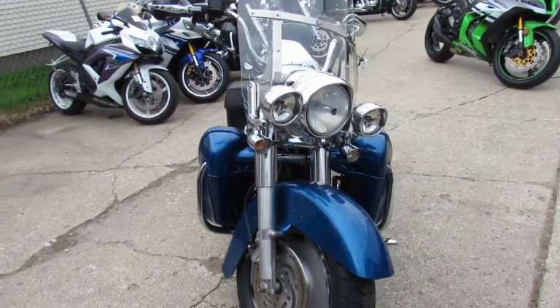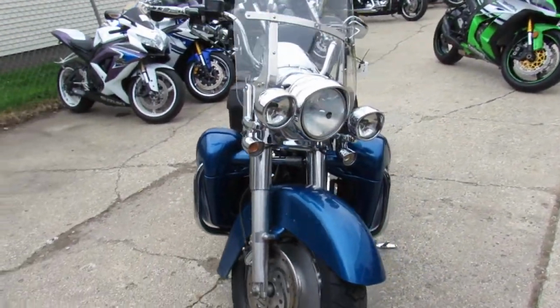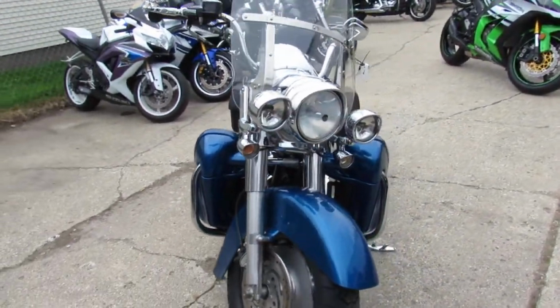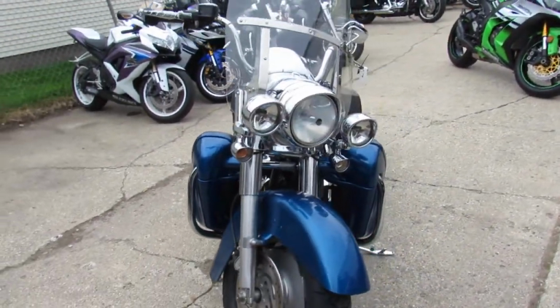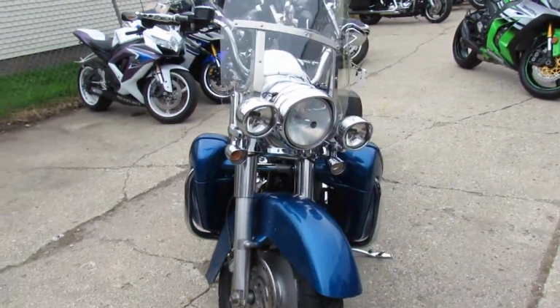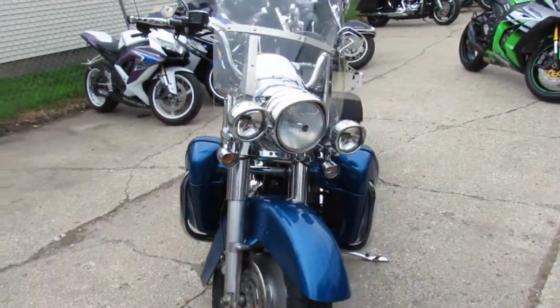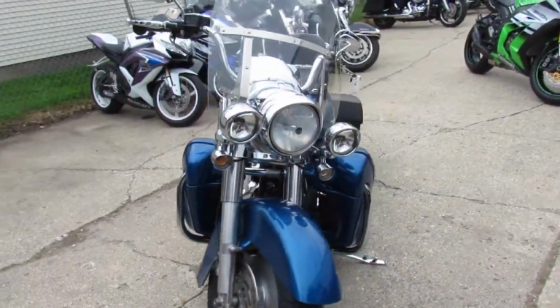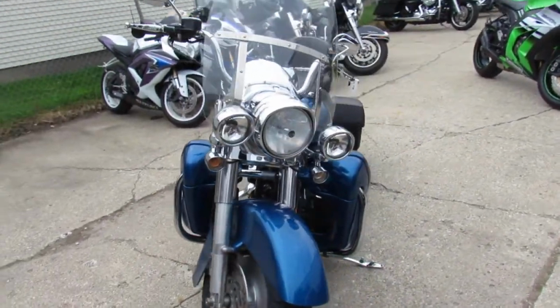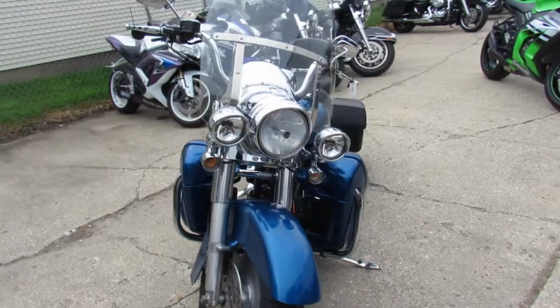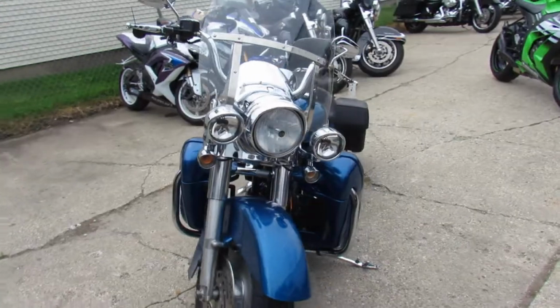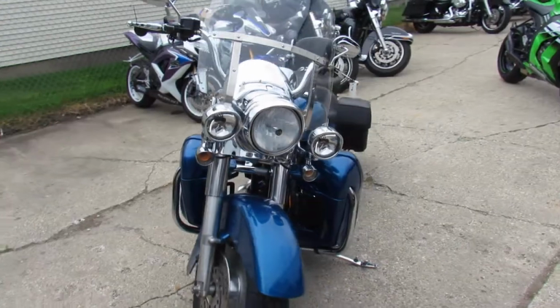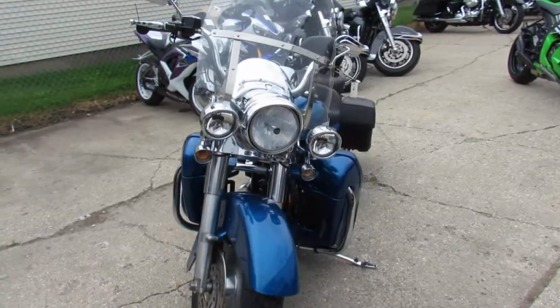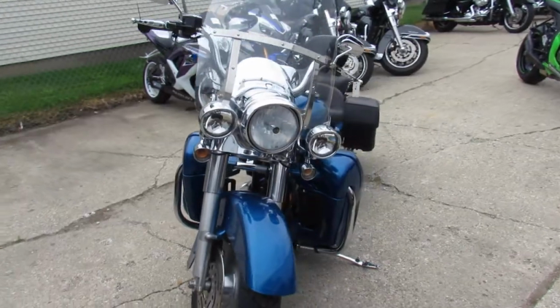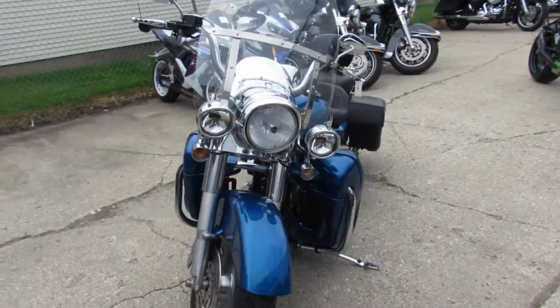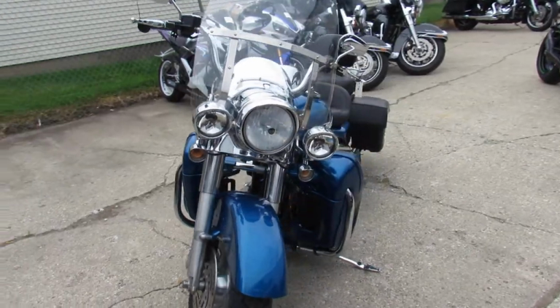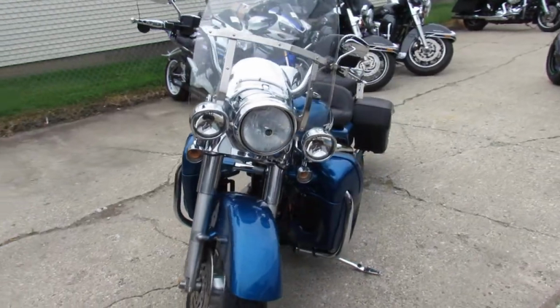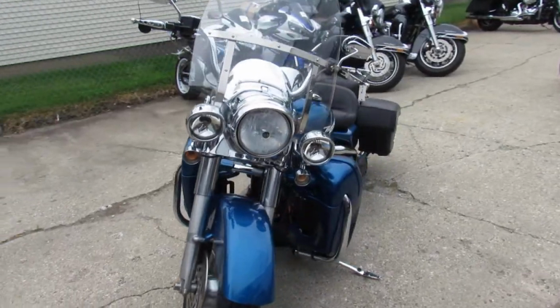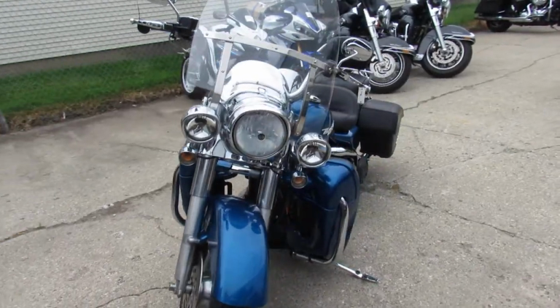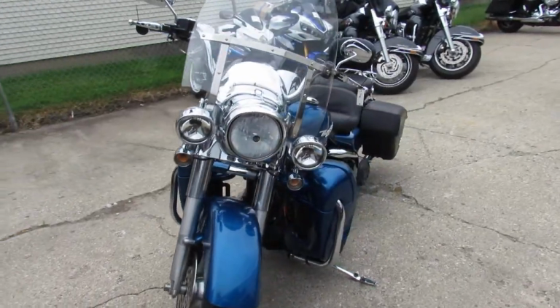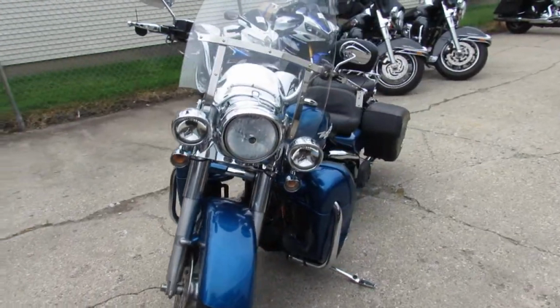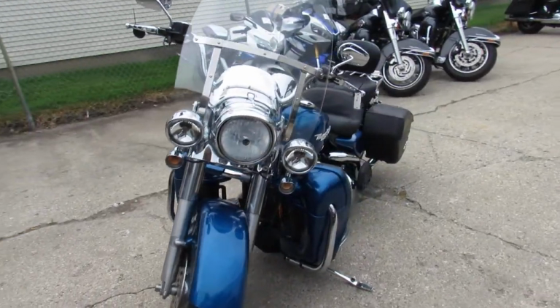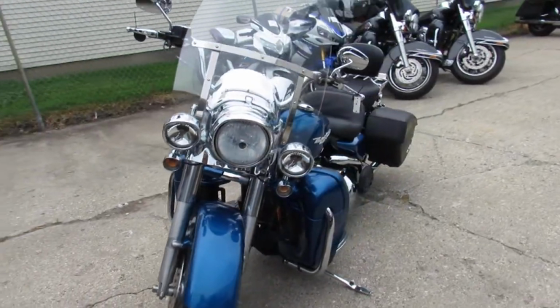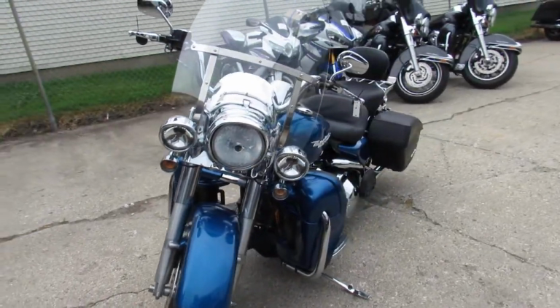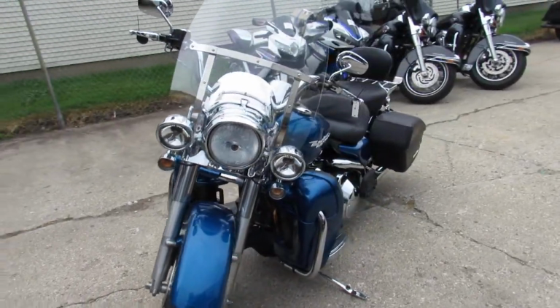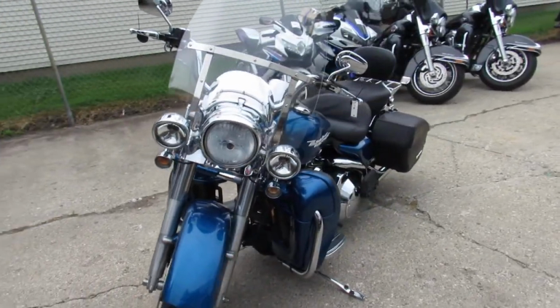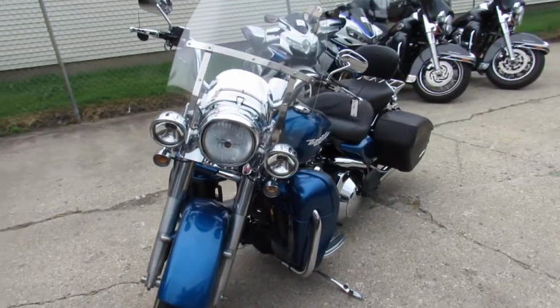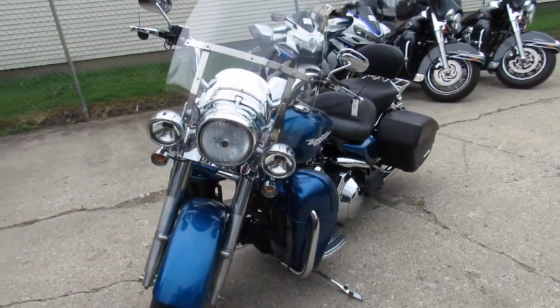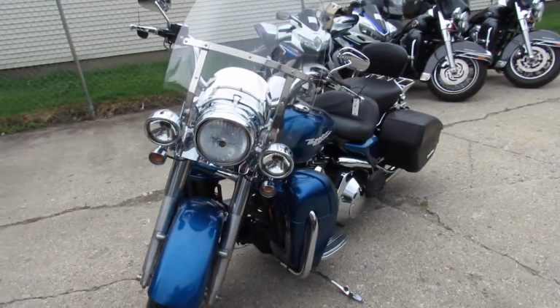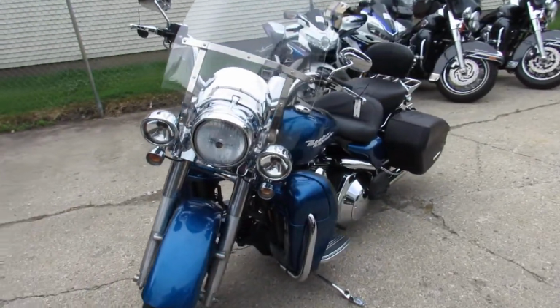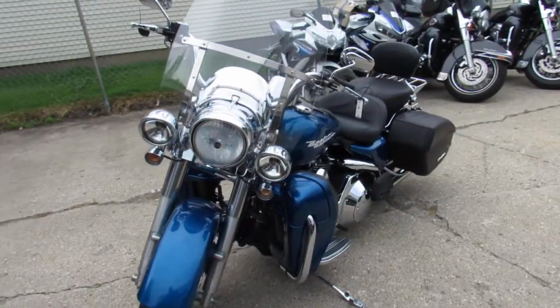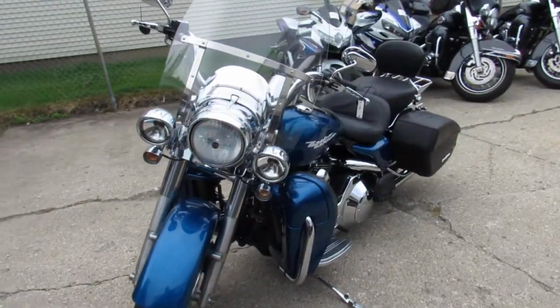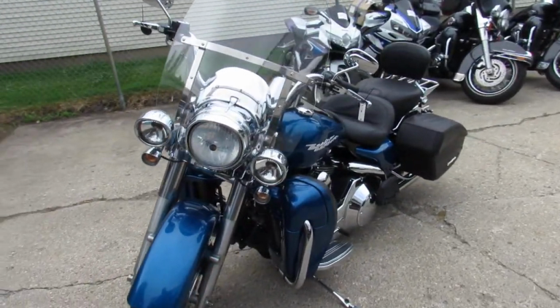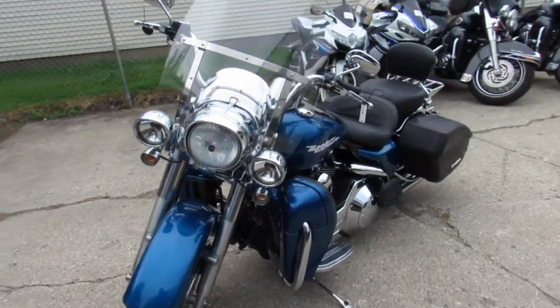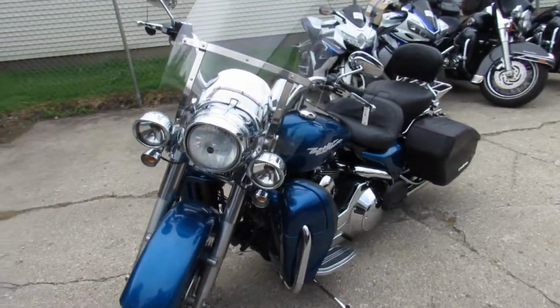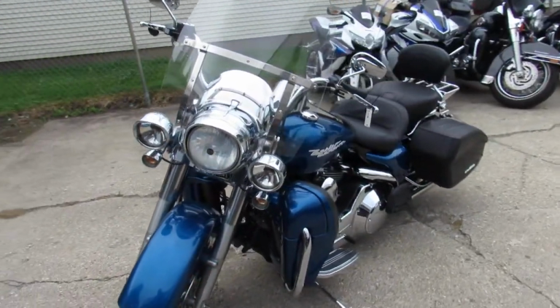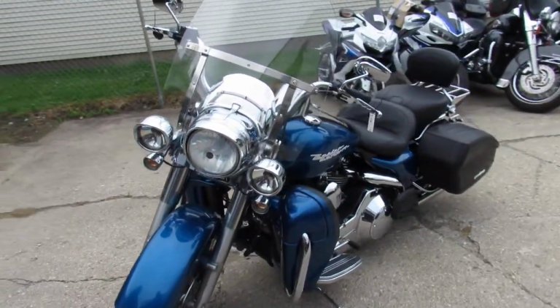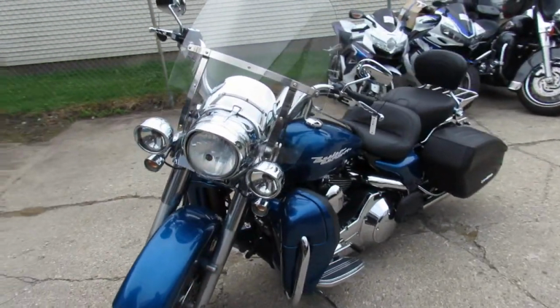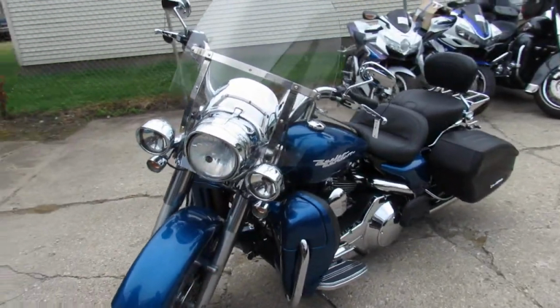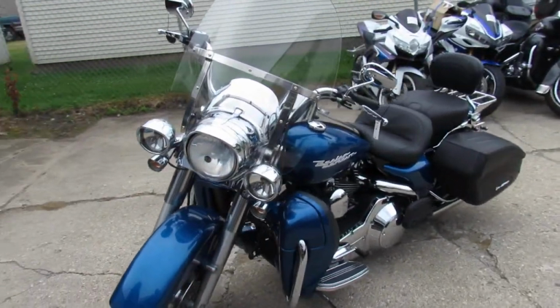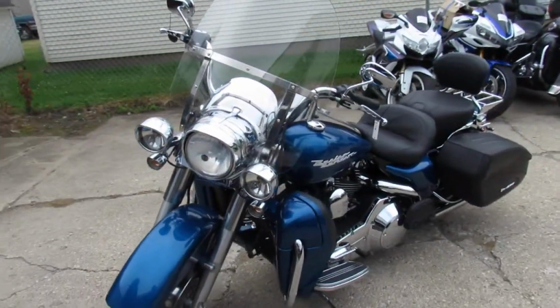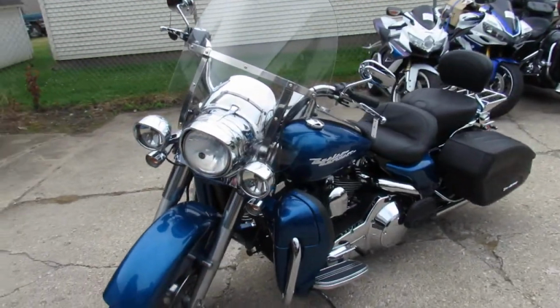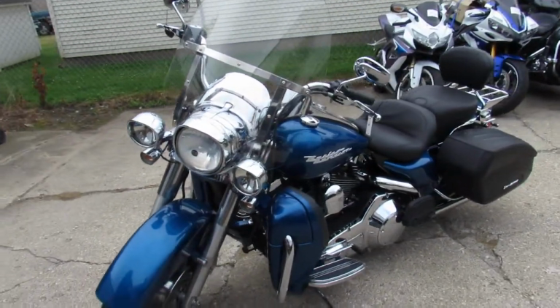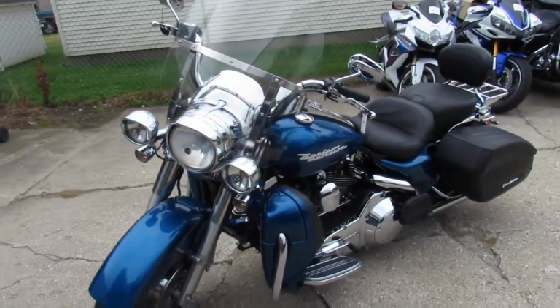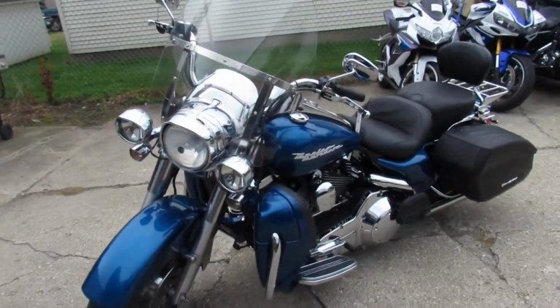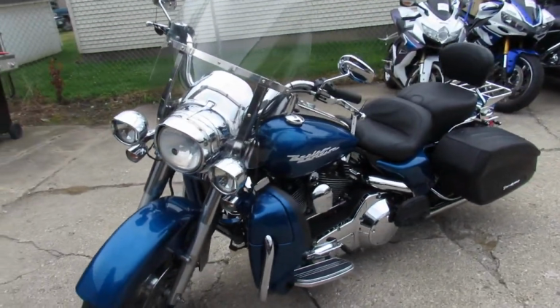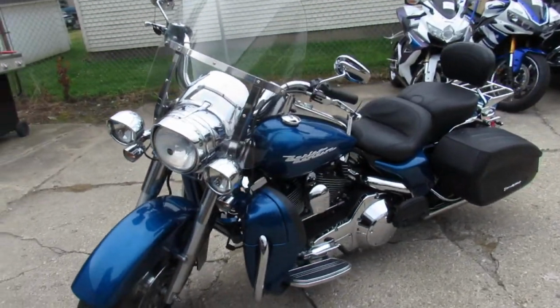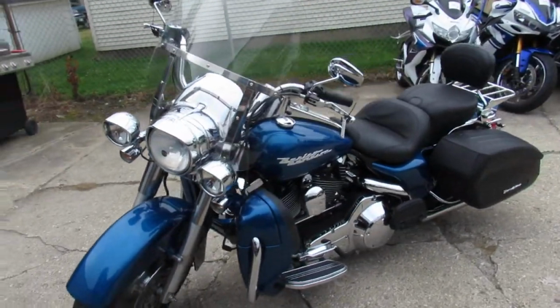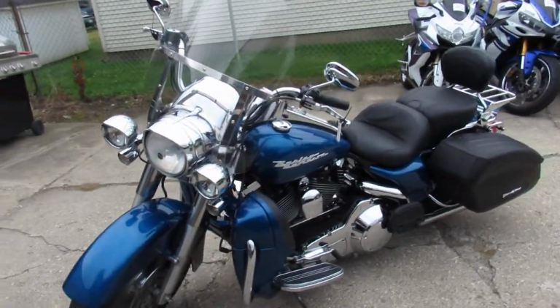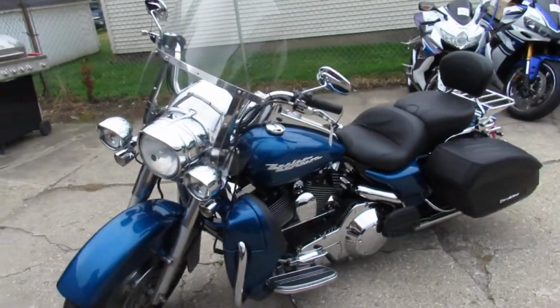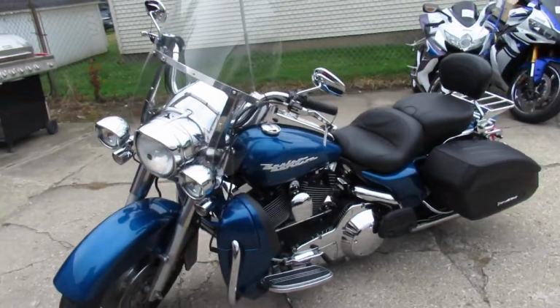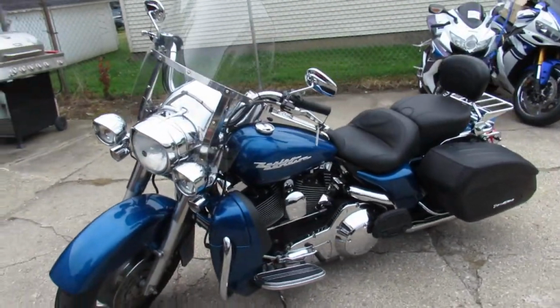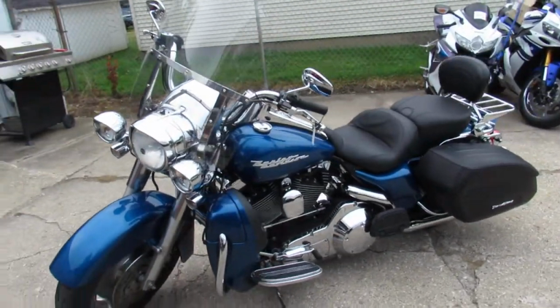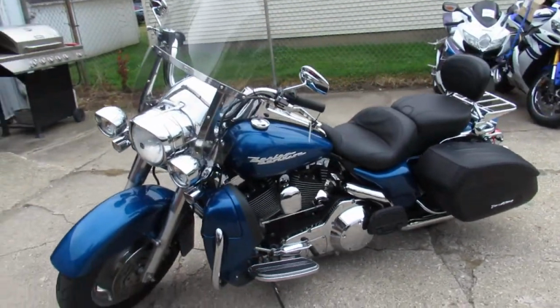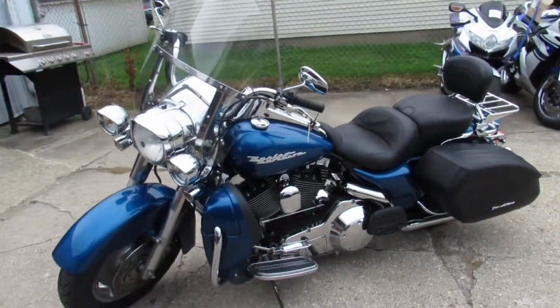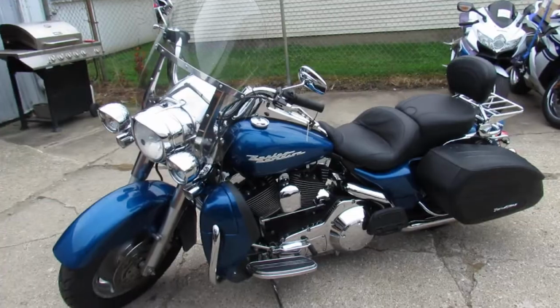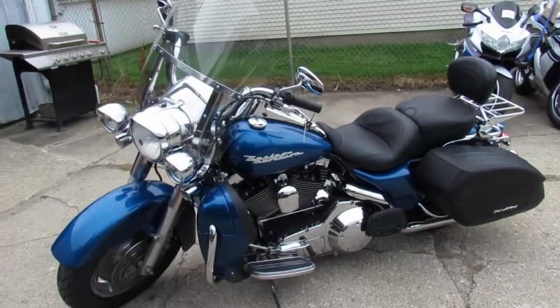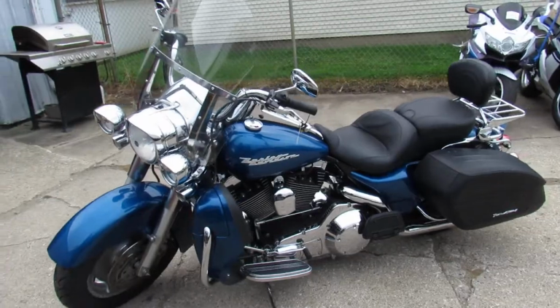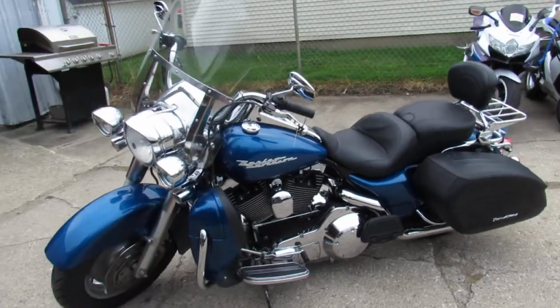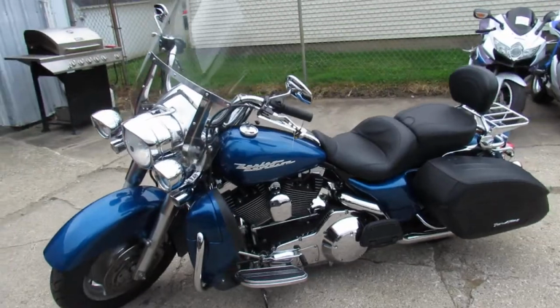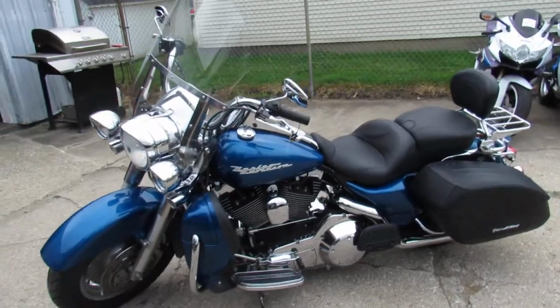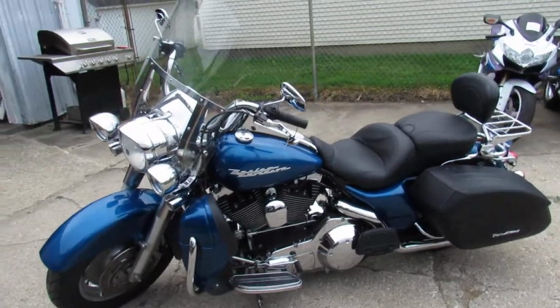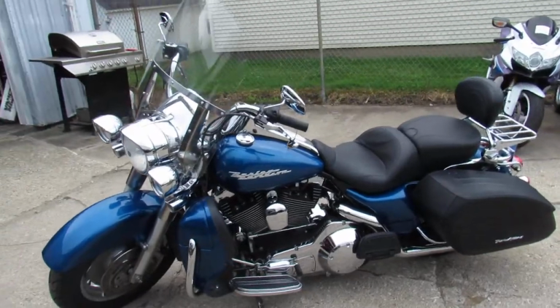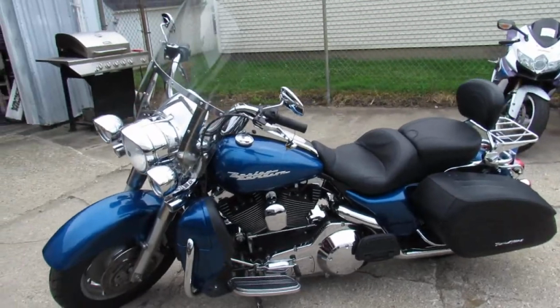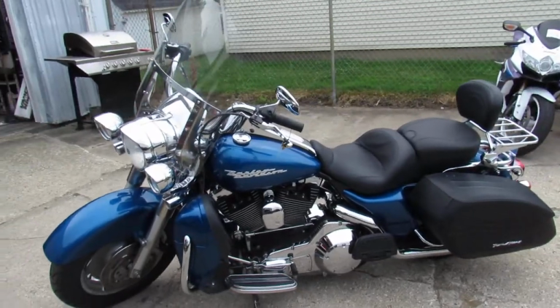Once again, give us a call at 888-RIDE-990. Thanks for checking out this cool, low mileage Road King.